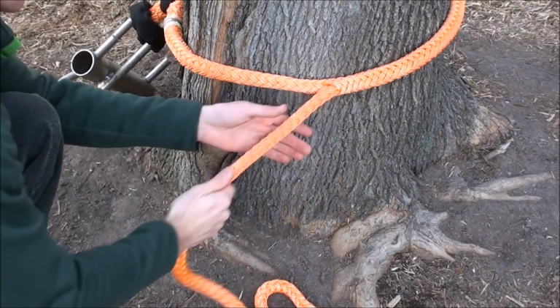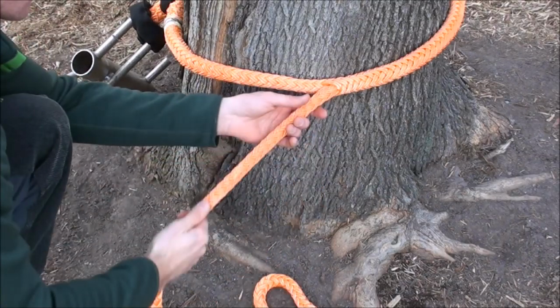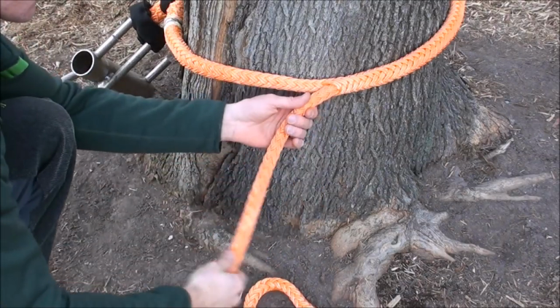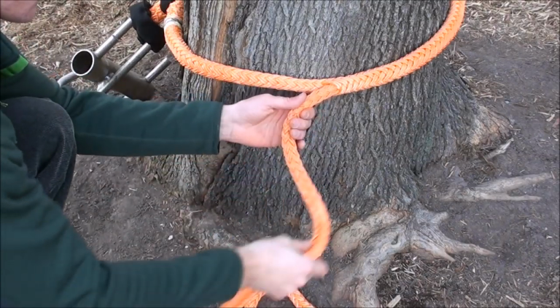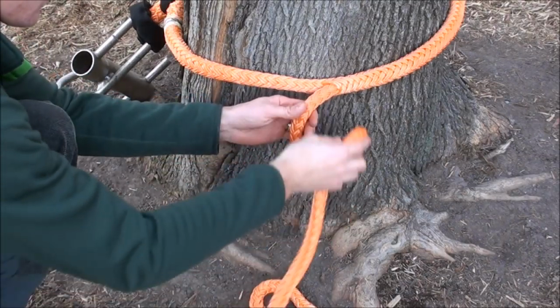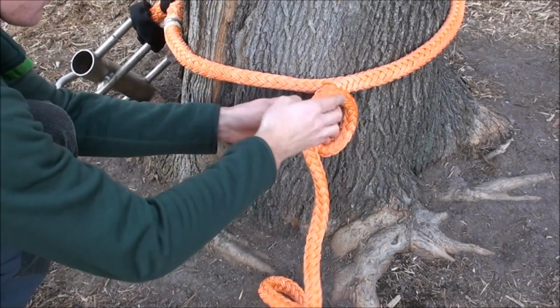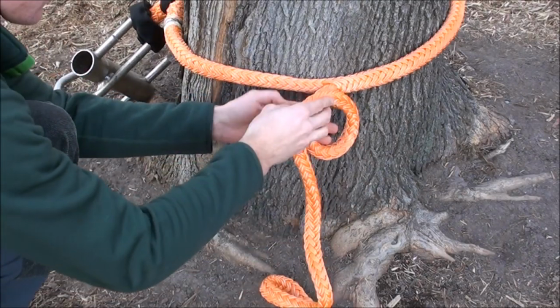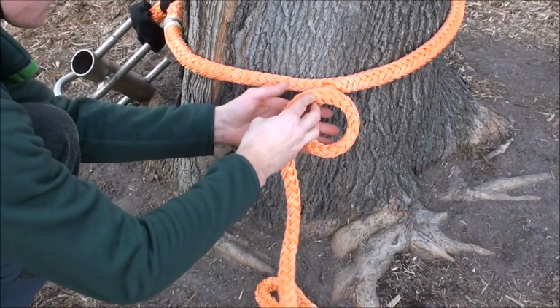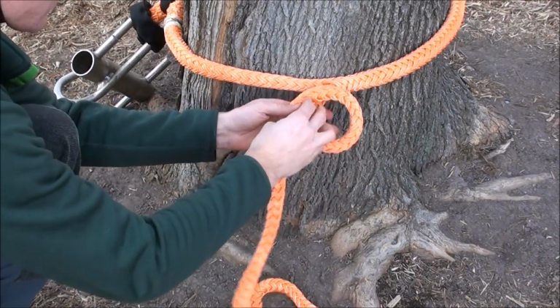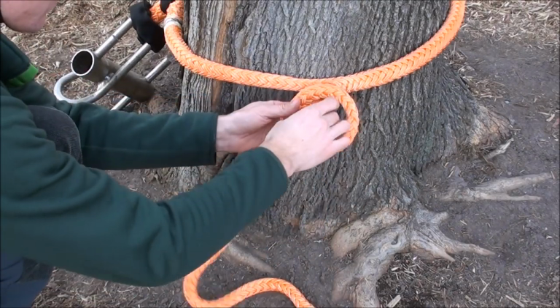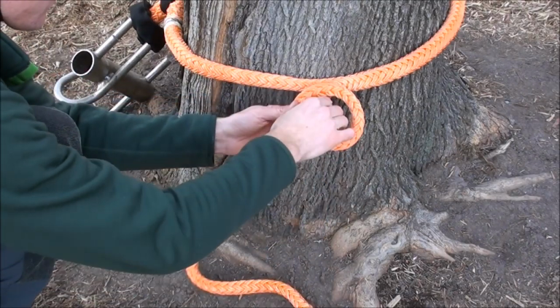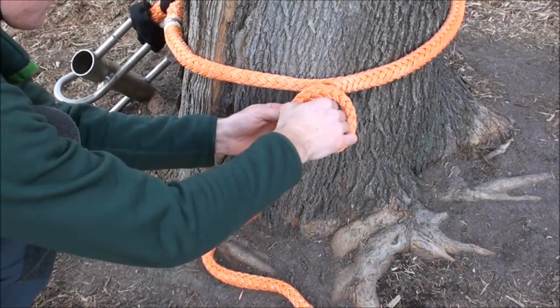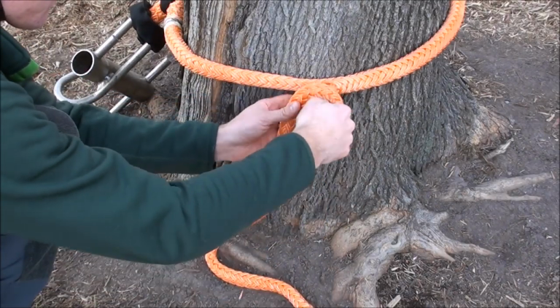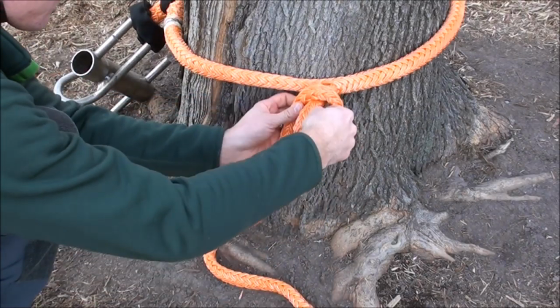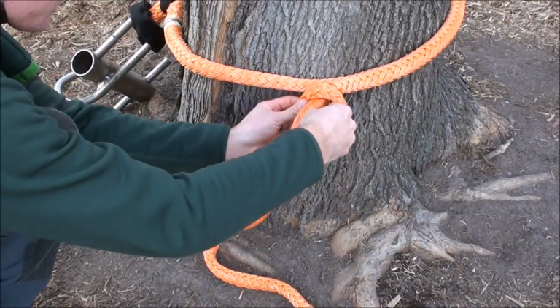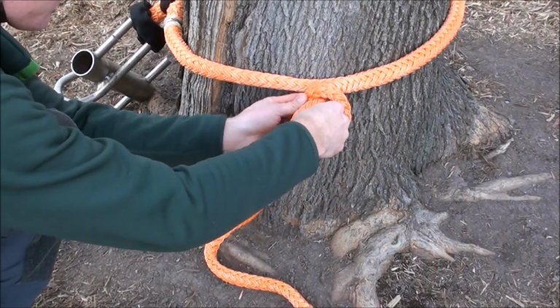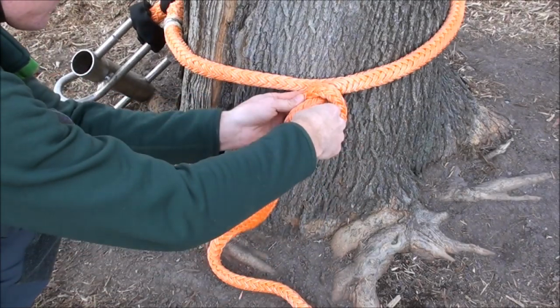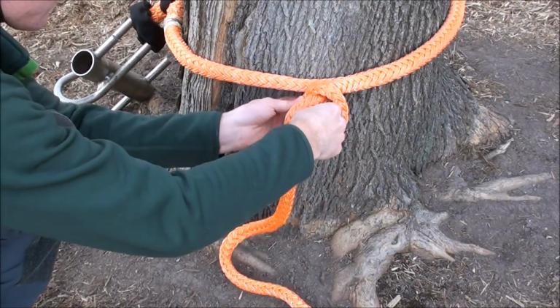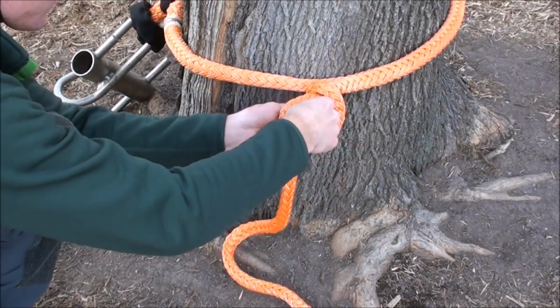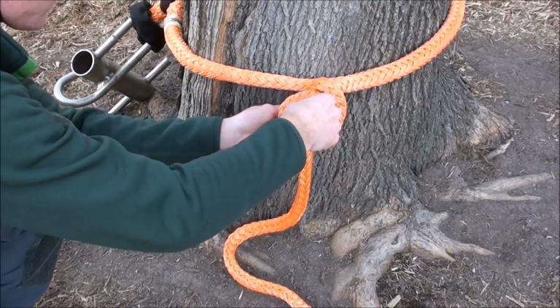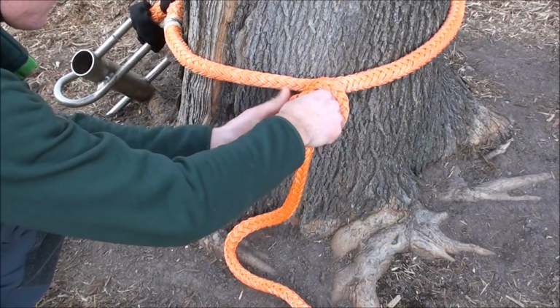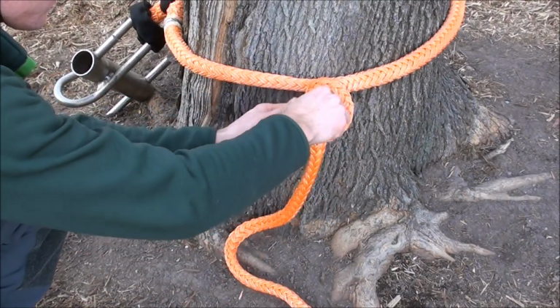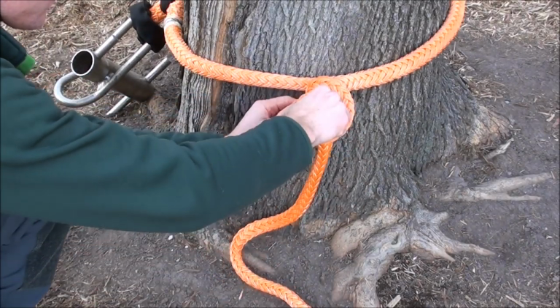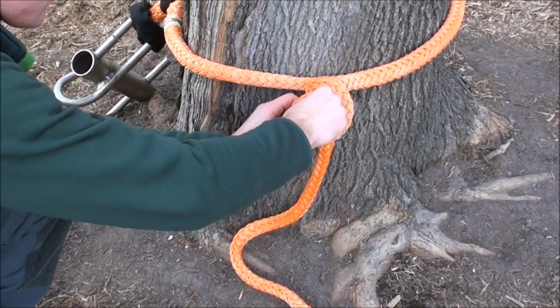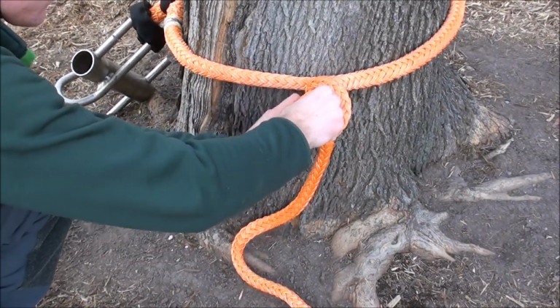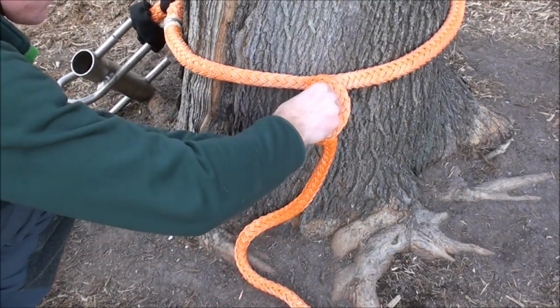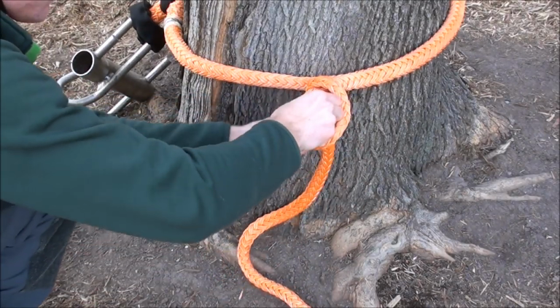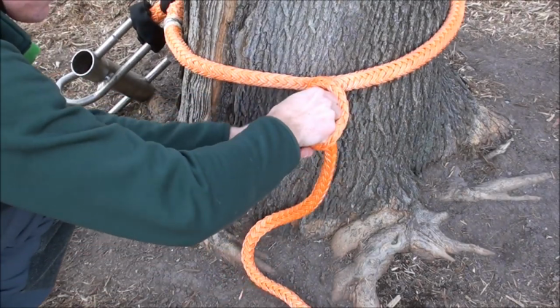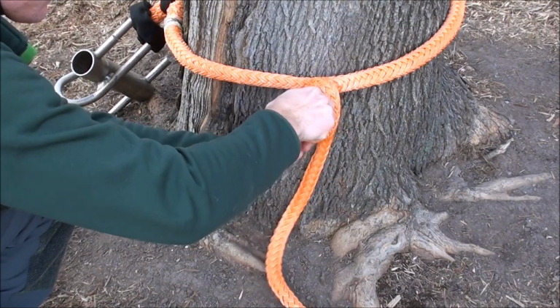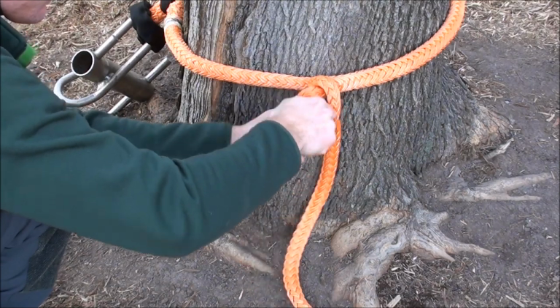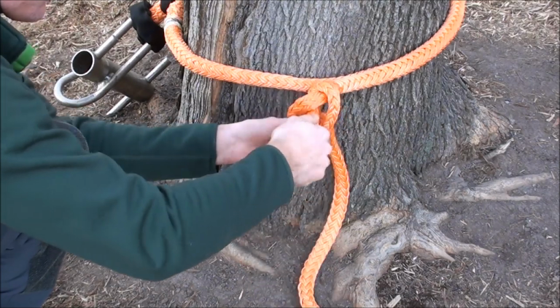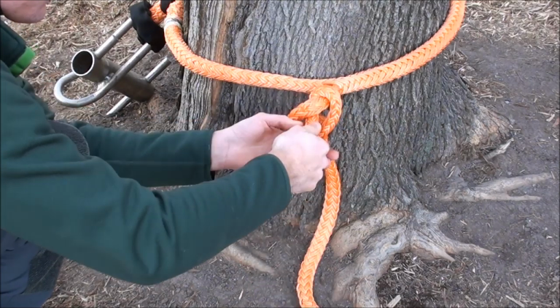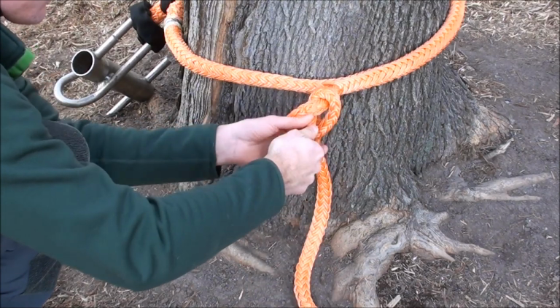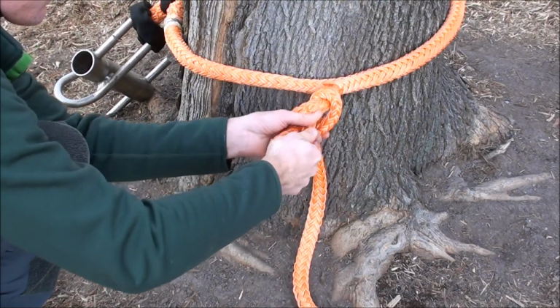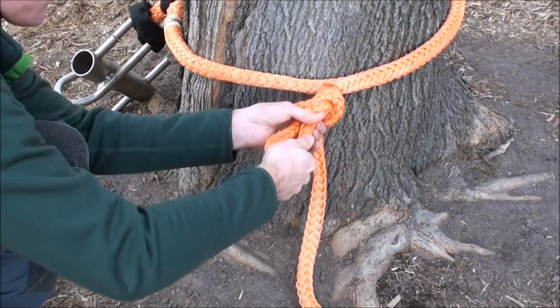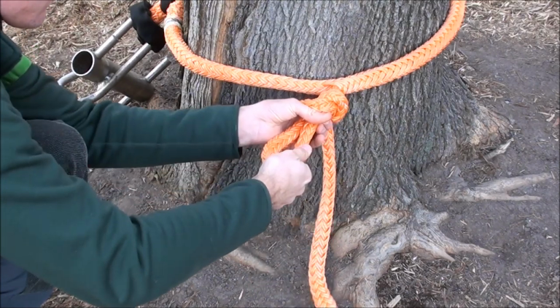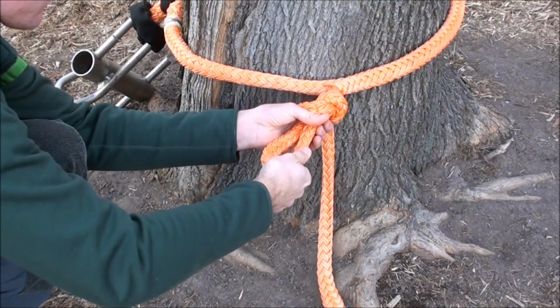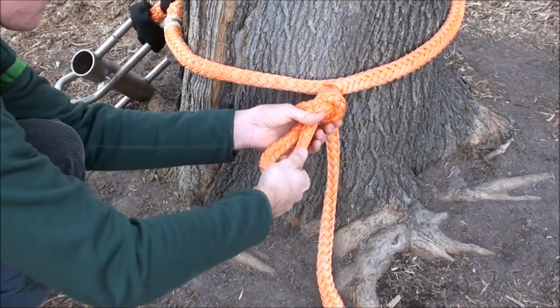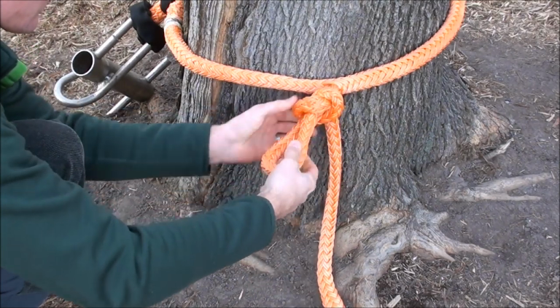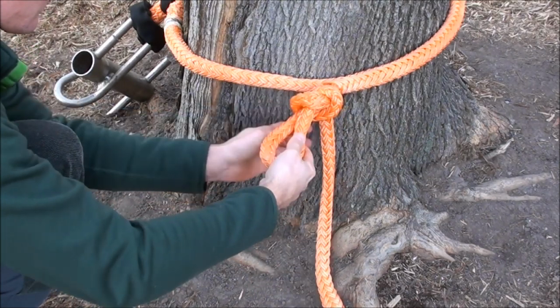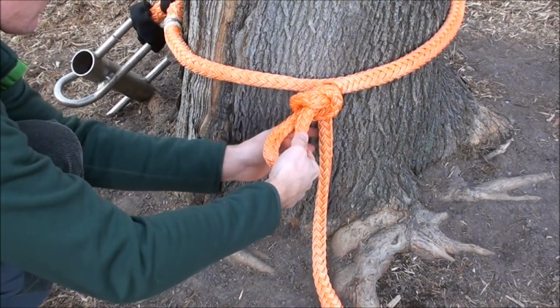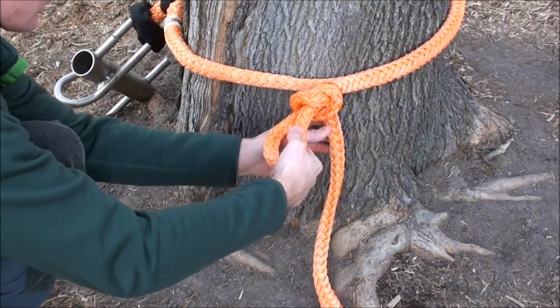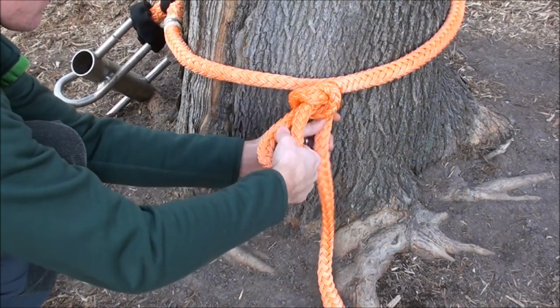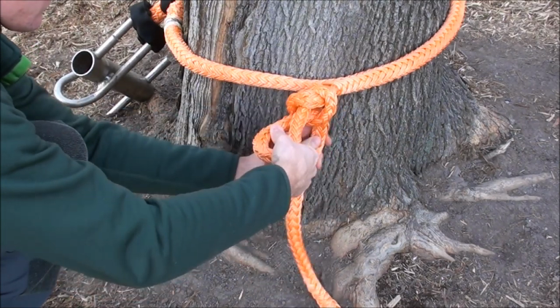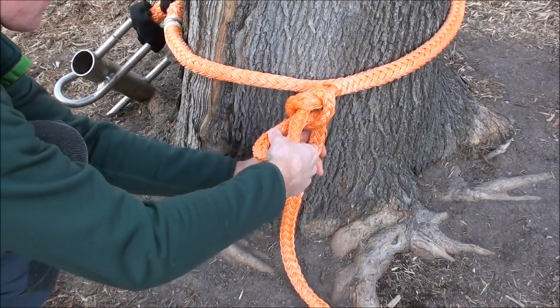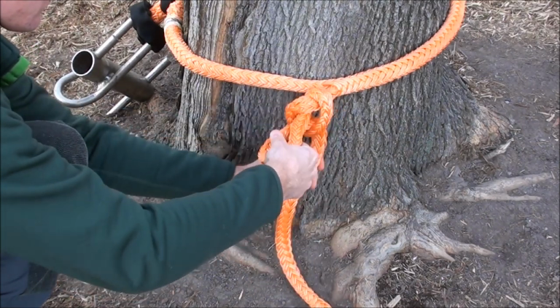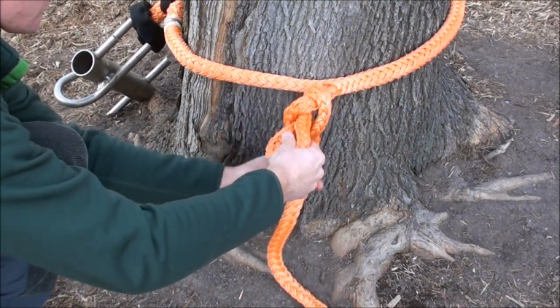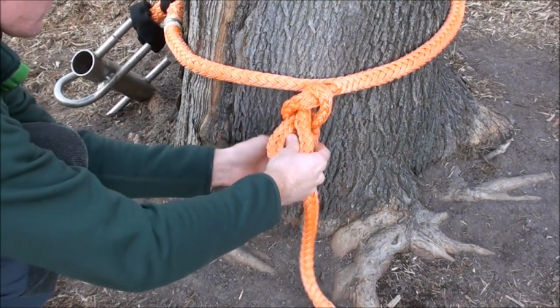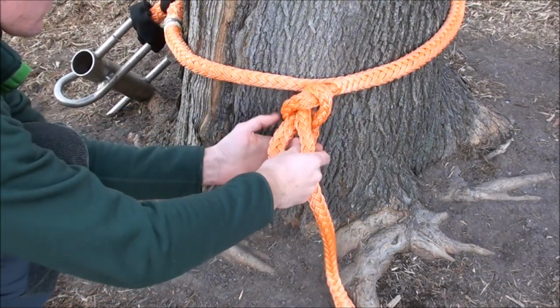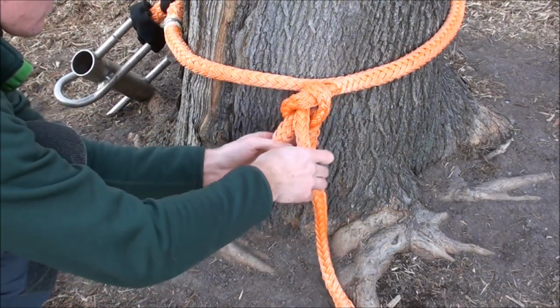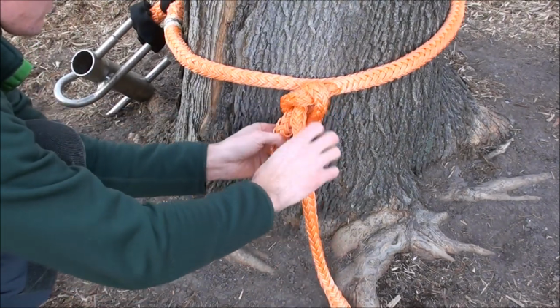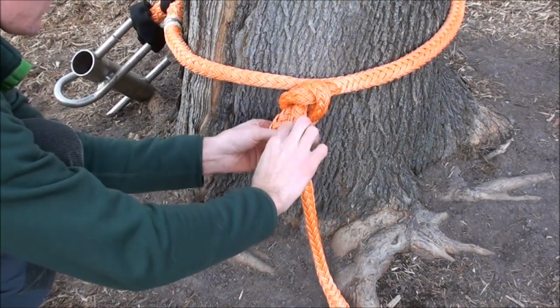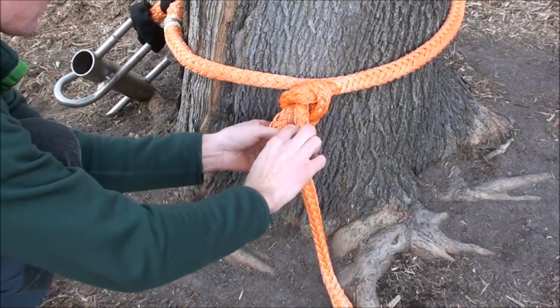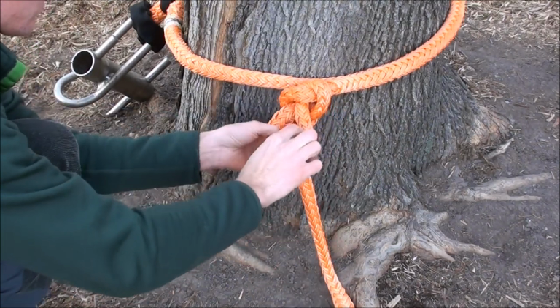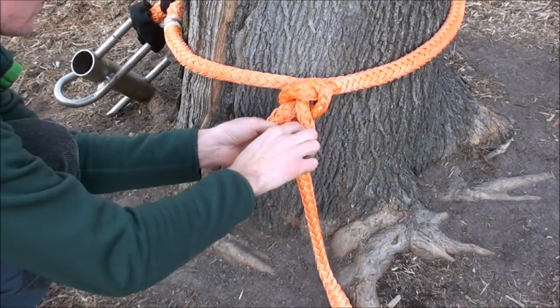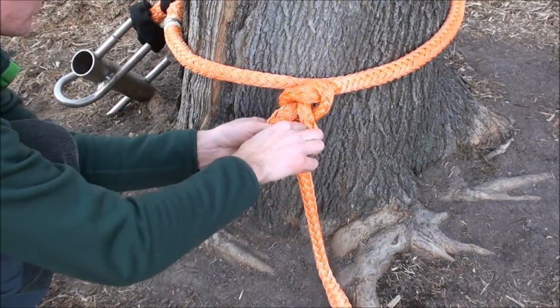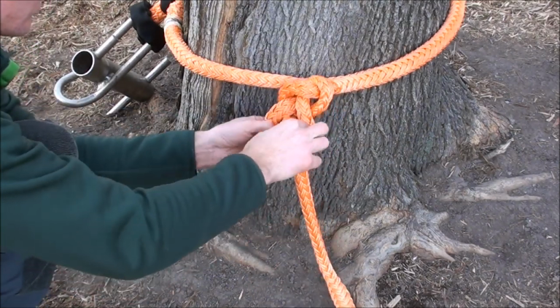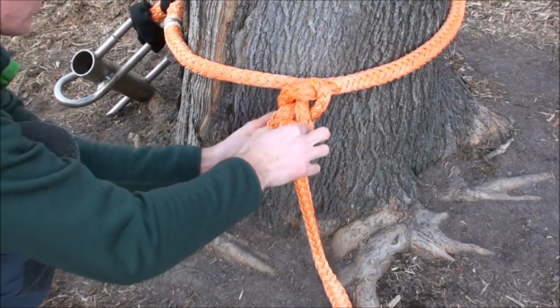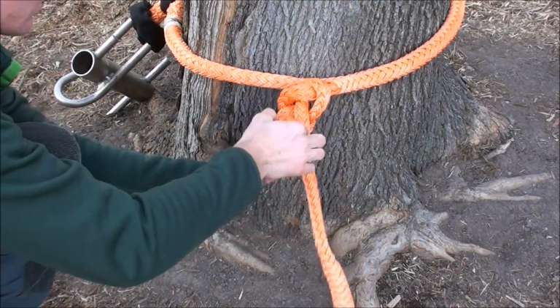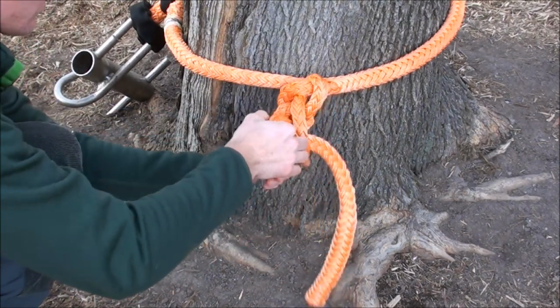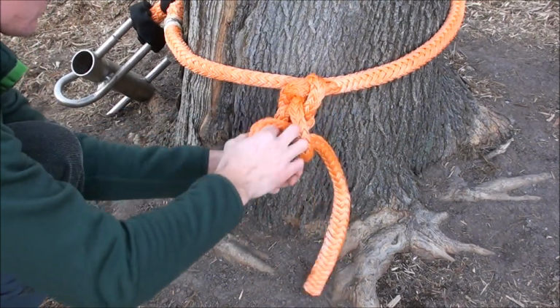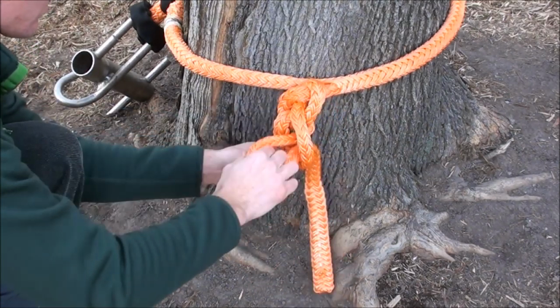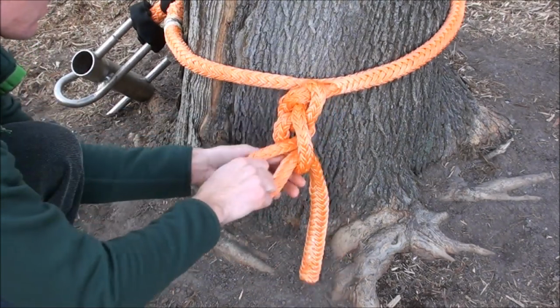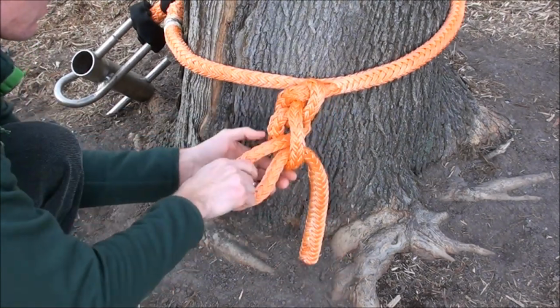It may also be helpful to manage the extra portion of the whoopie sling by wrapping it around the stem or daisy chaining it as seen here.